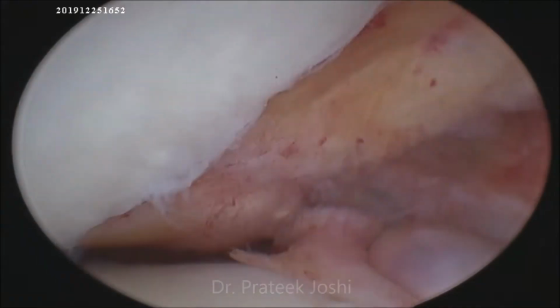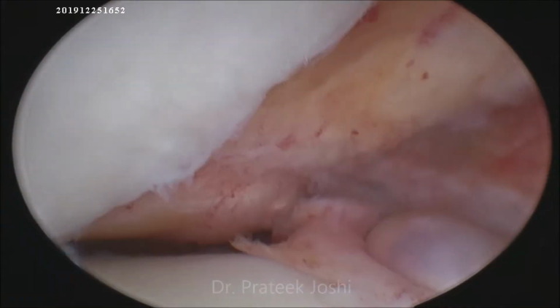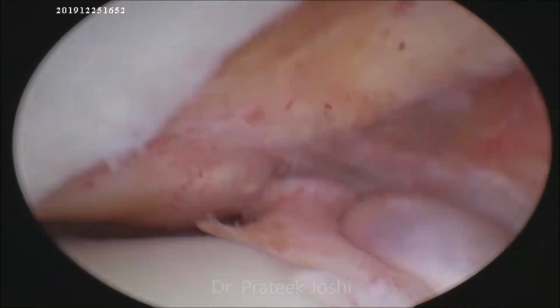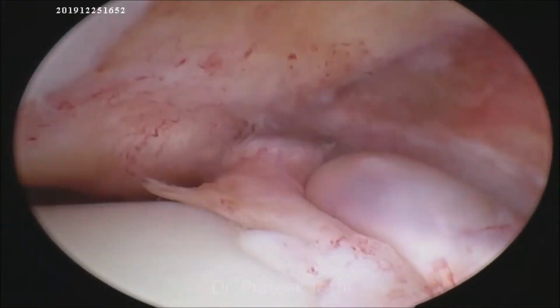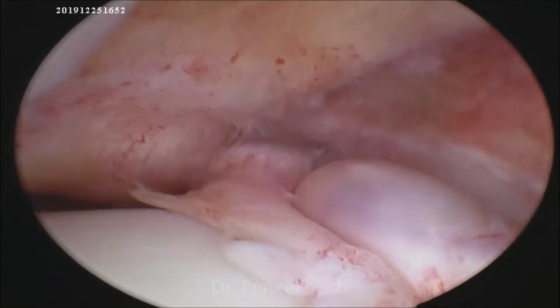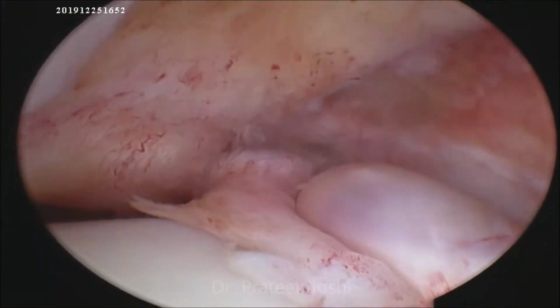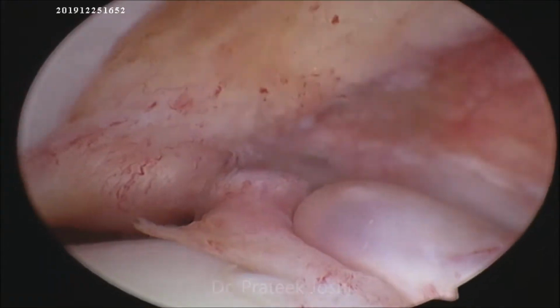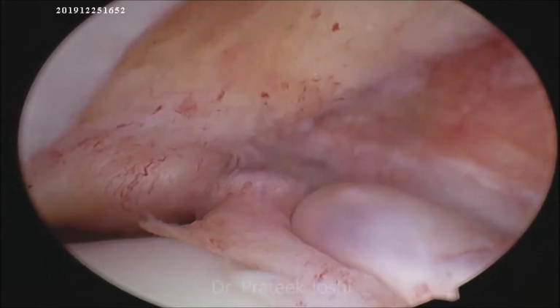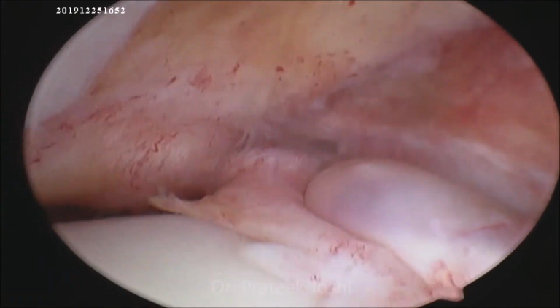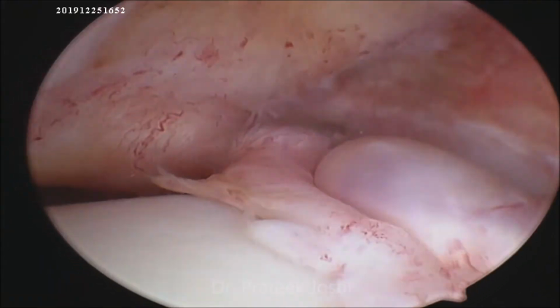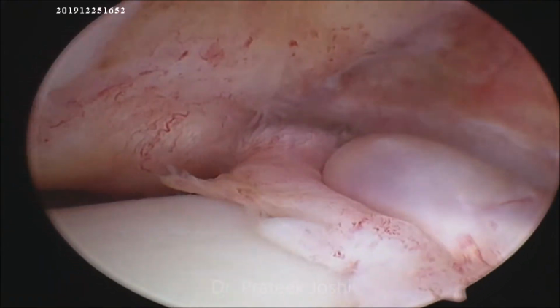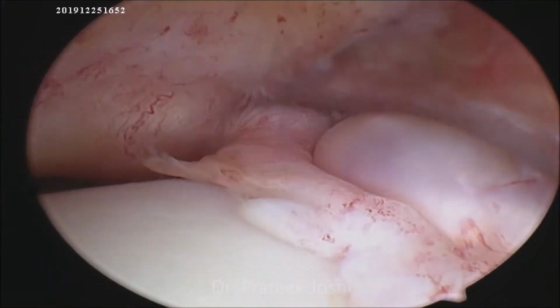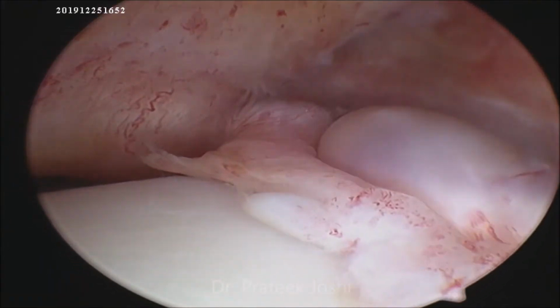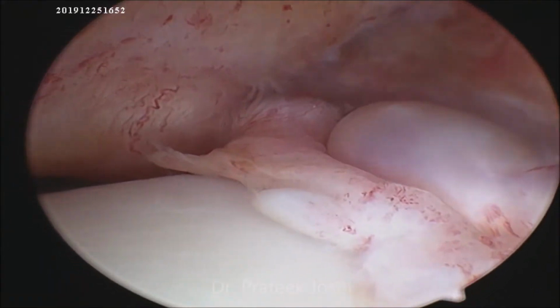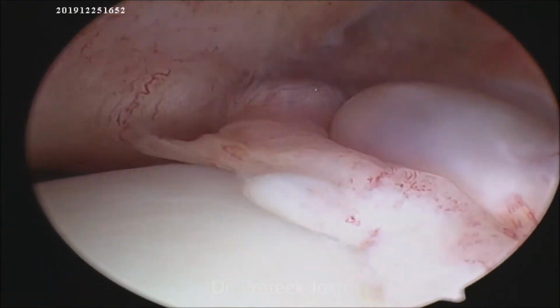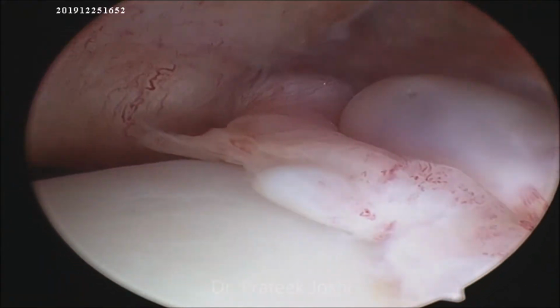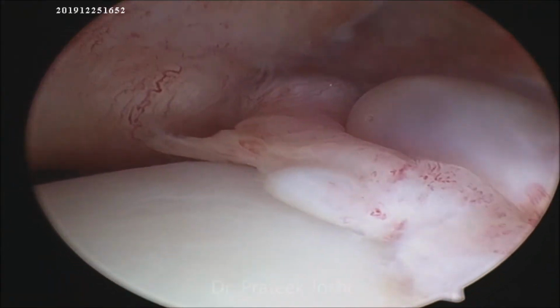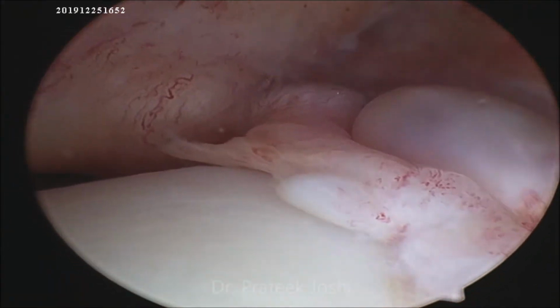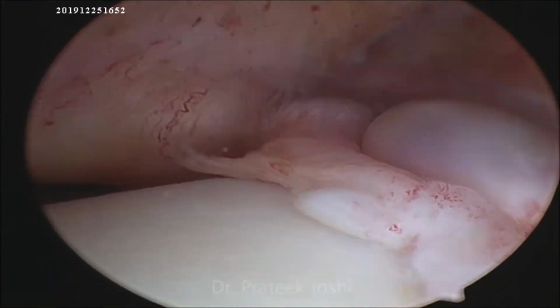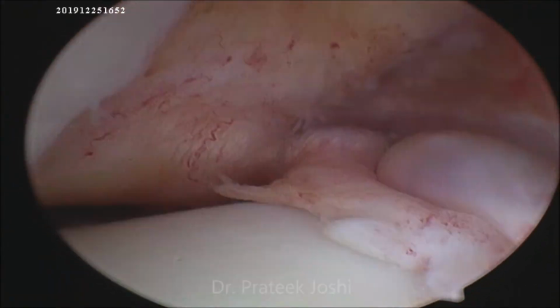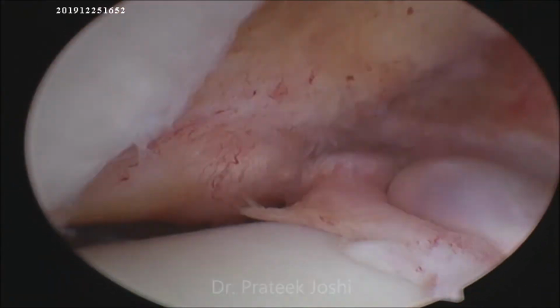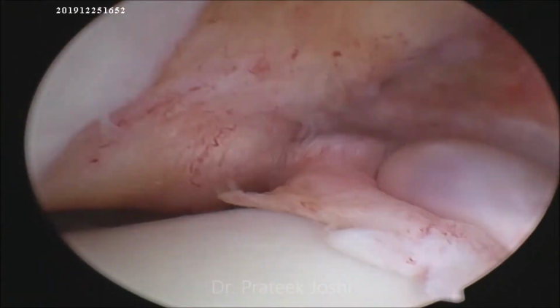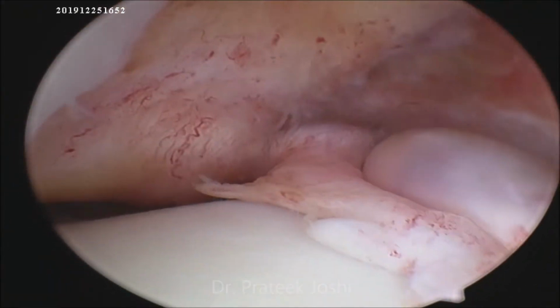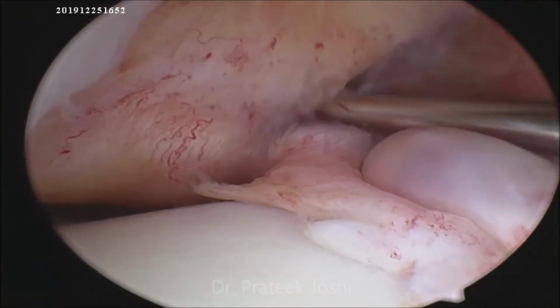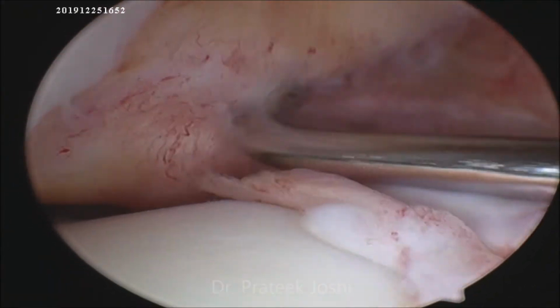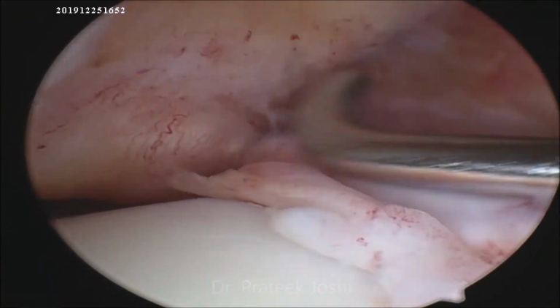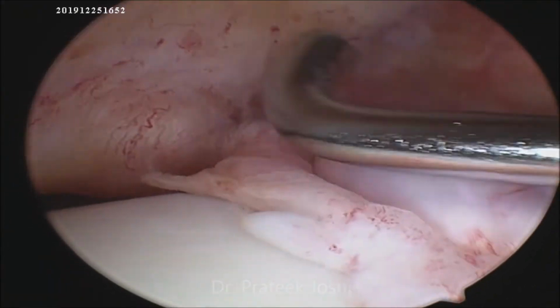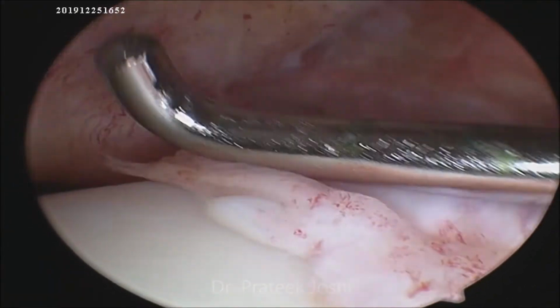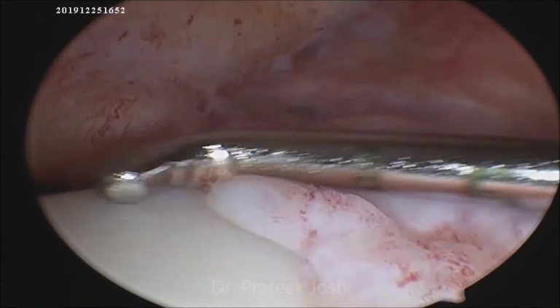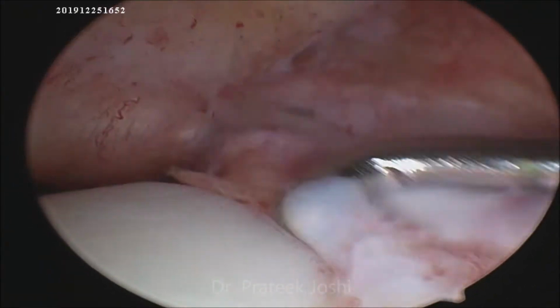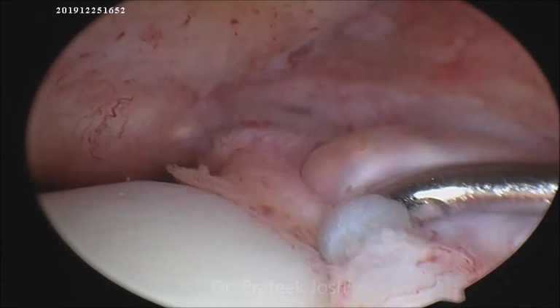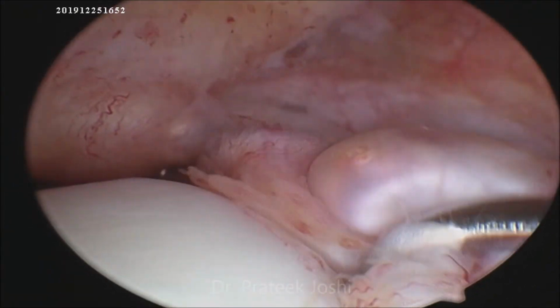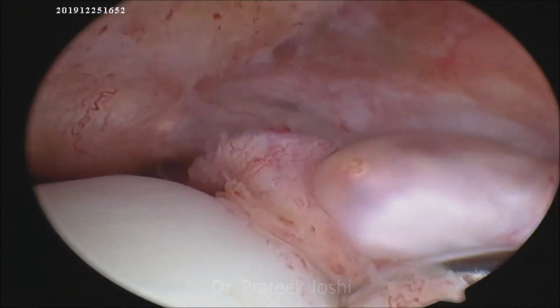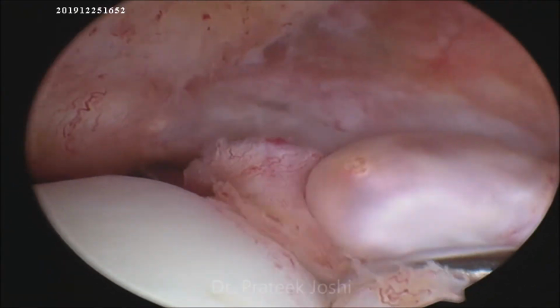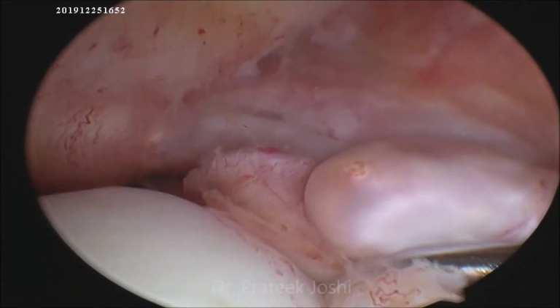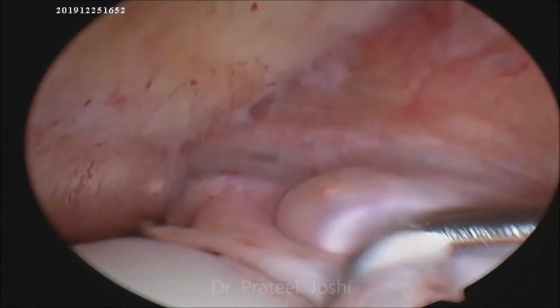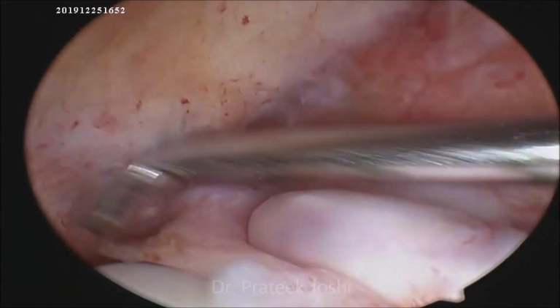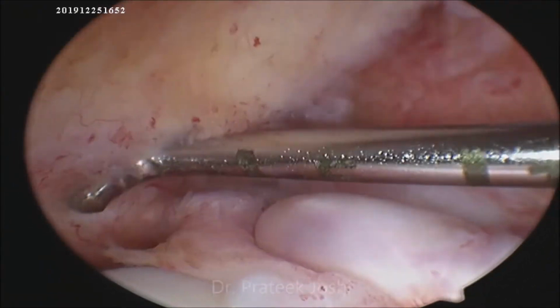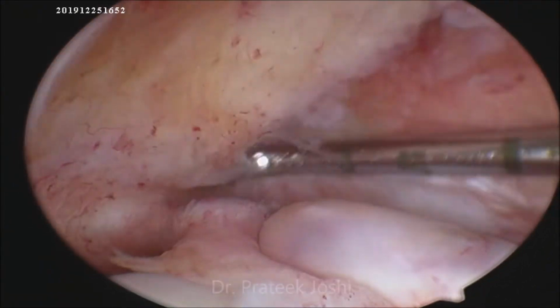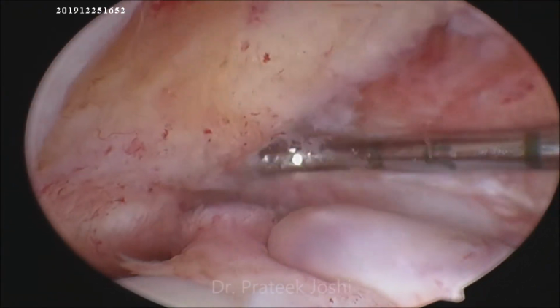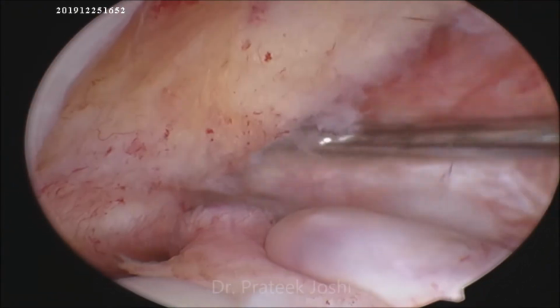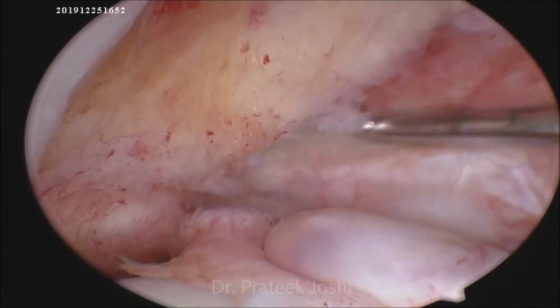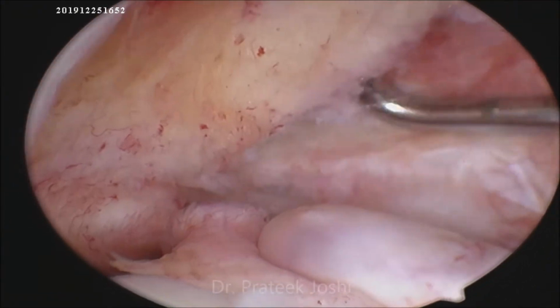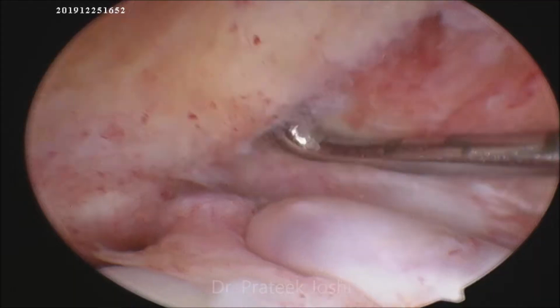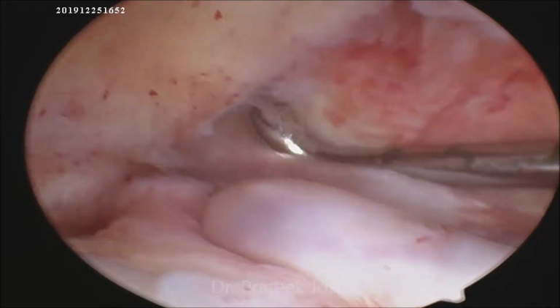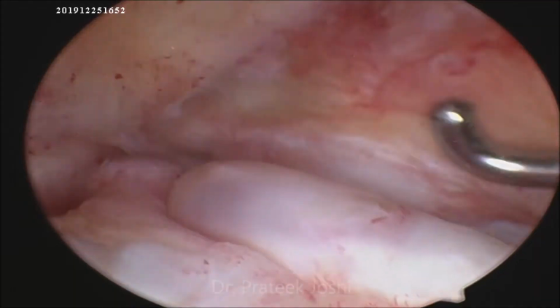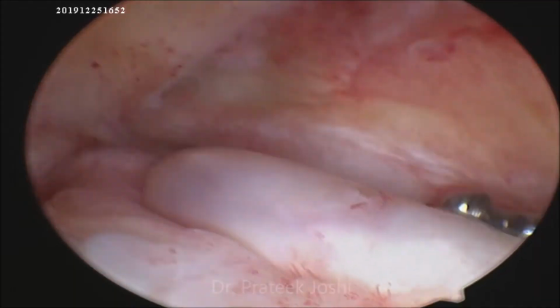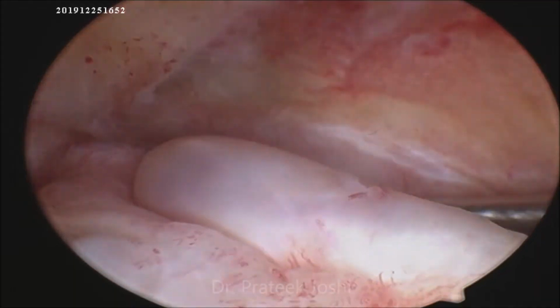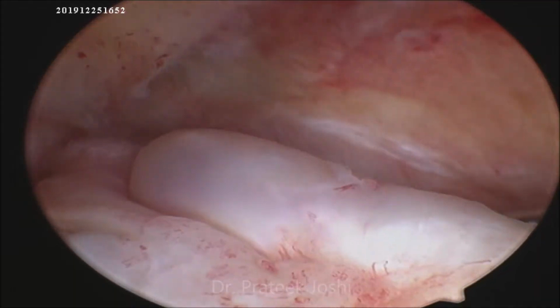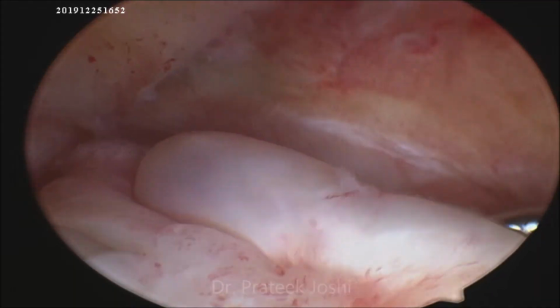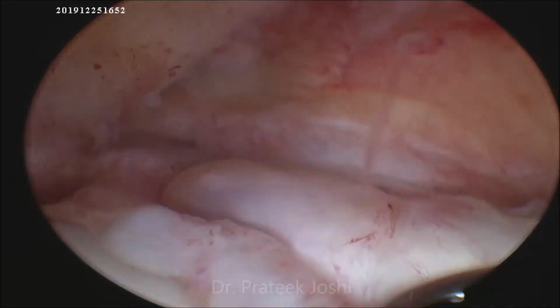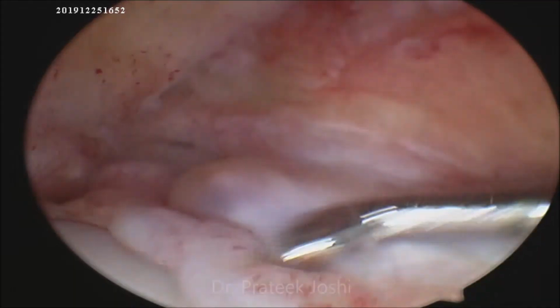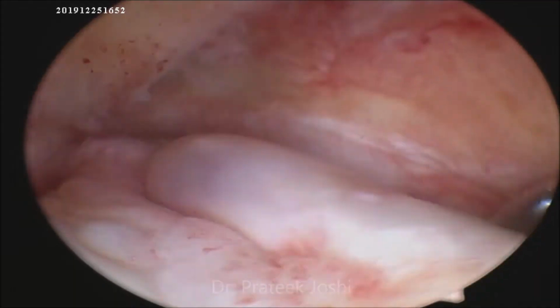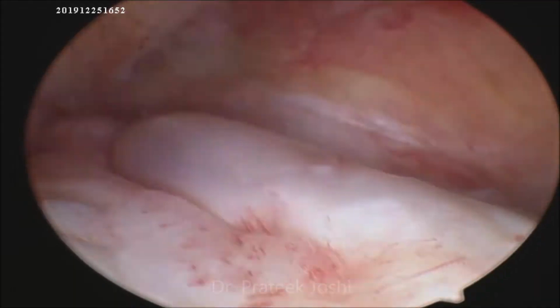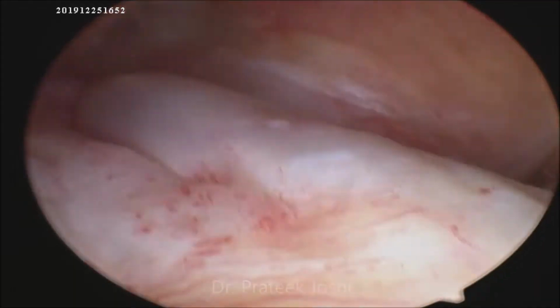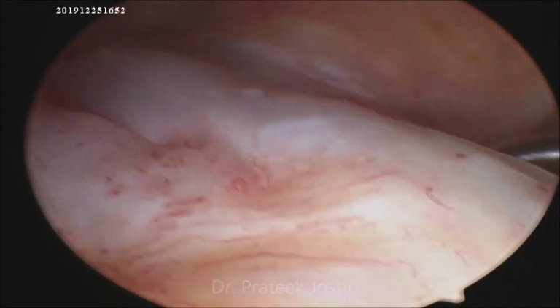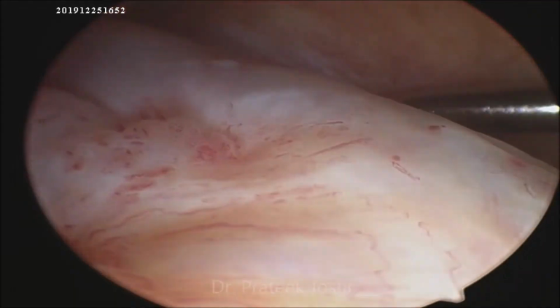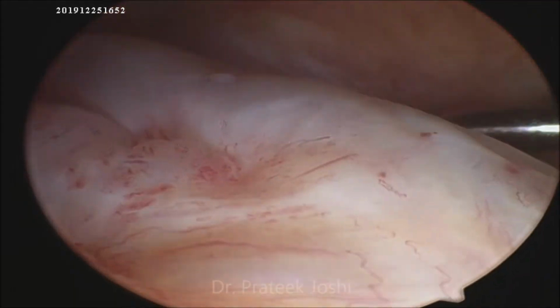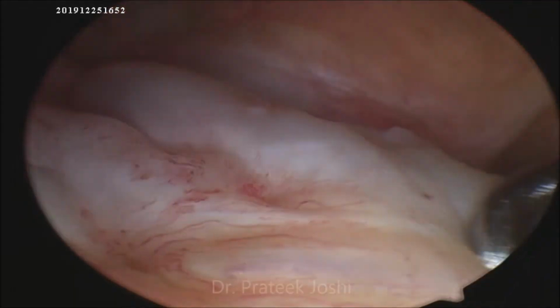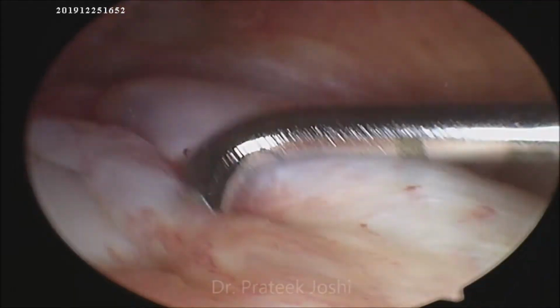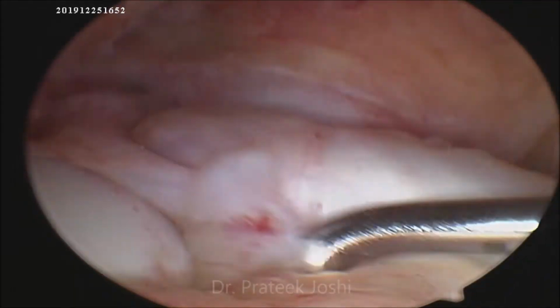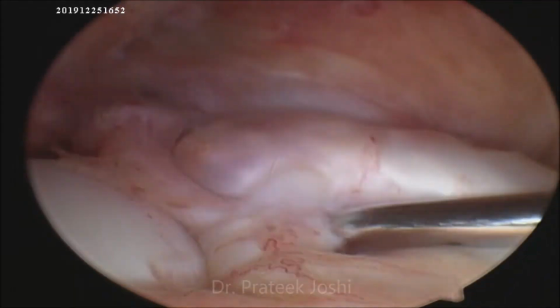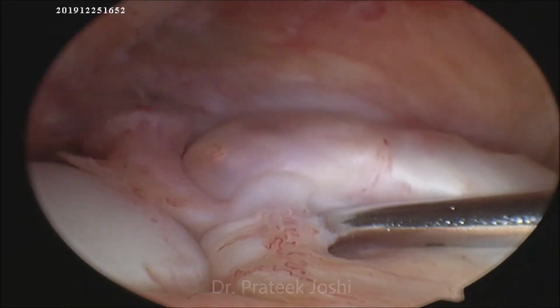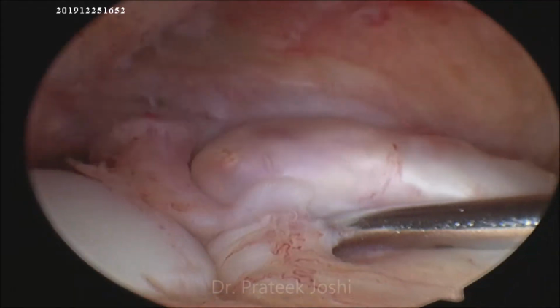Now as we go into the intercondylar notch, we see there is a complete tear of the ACL from its femoral attachment.